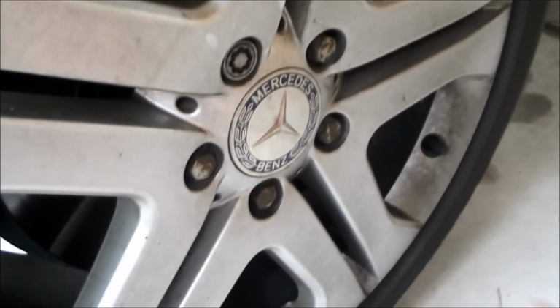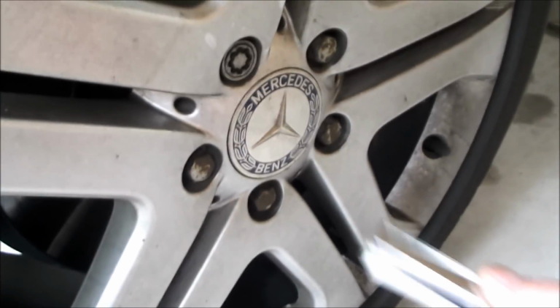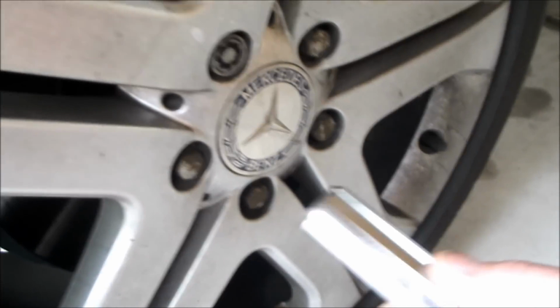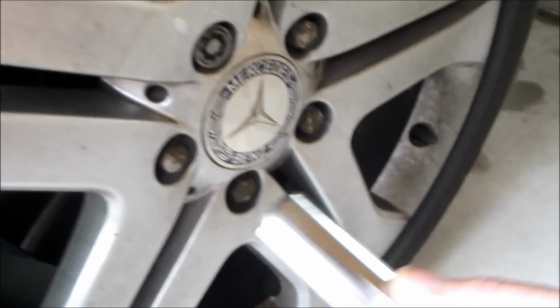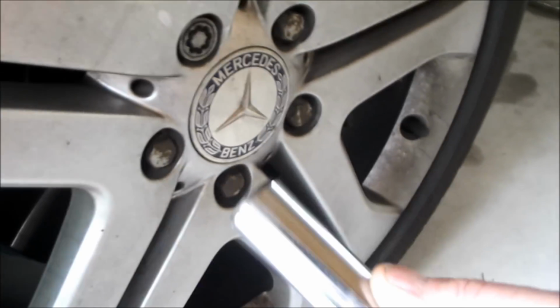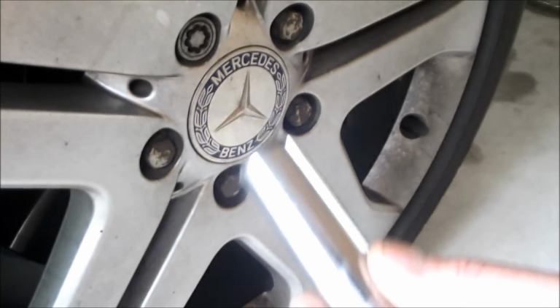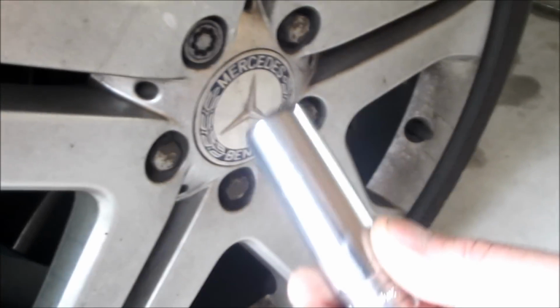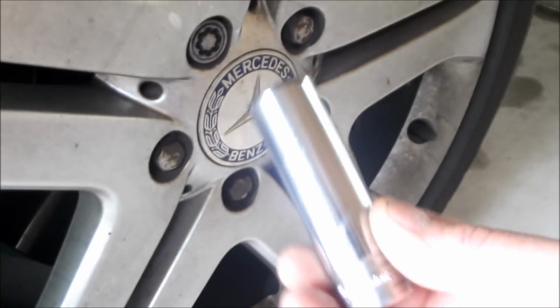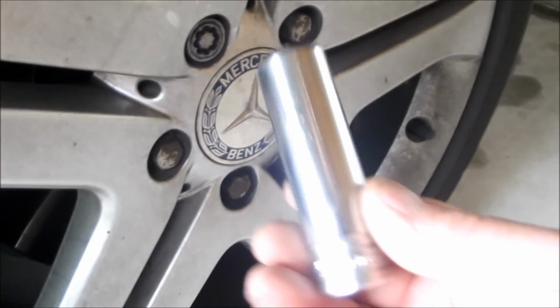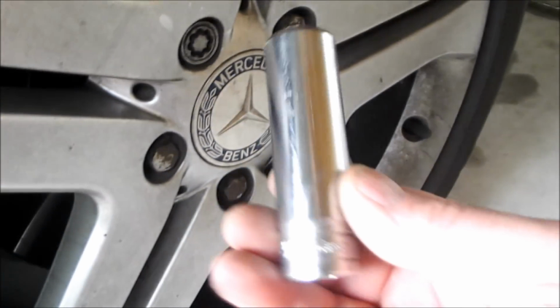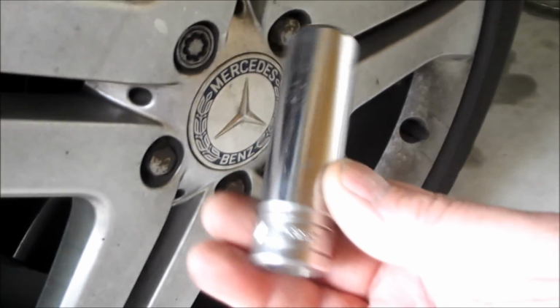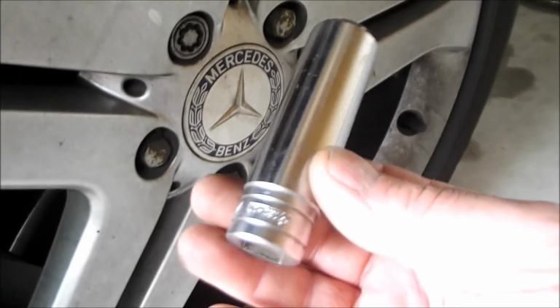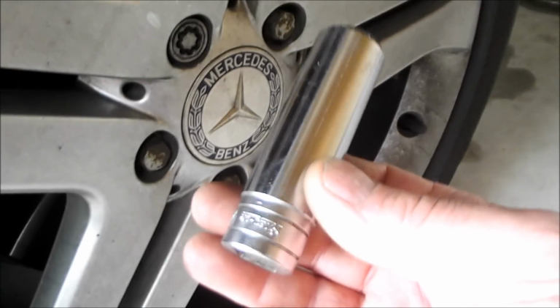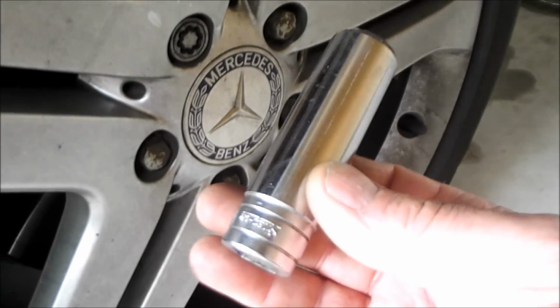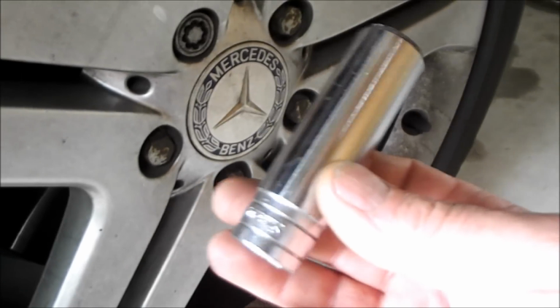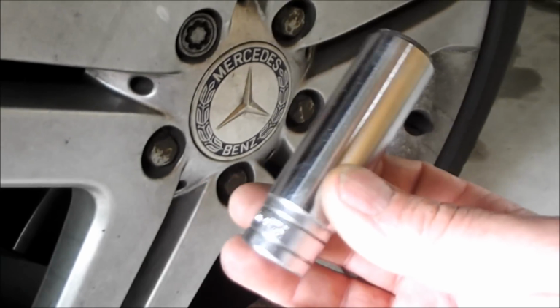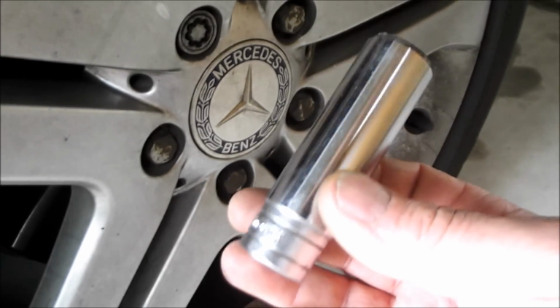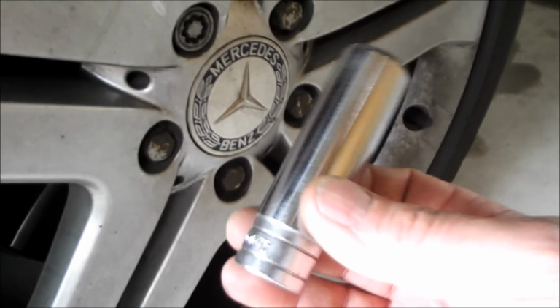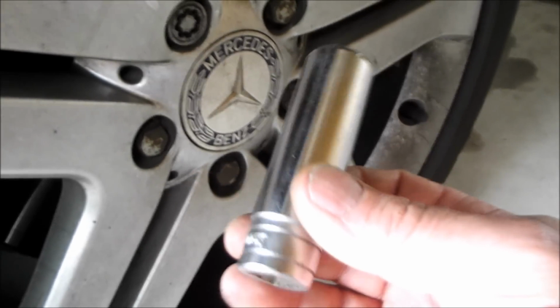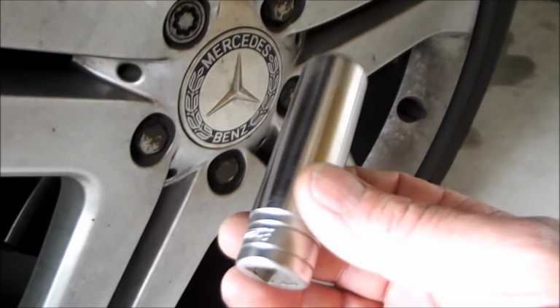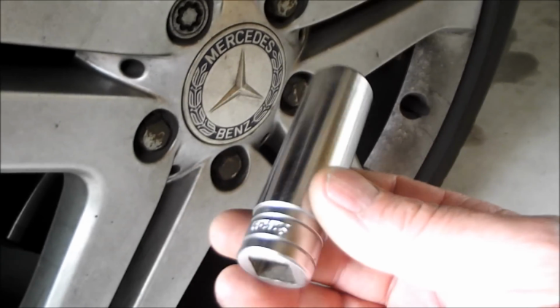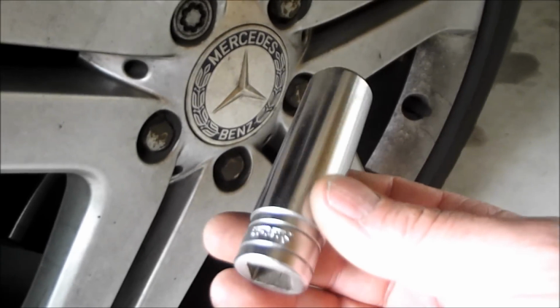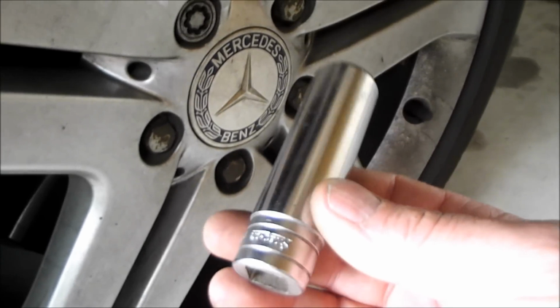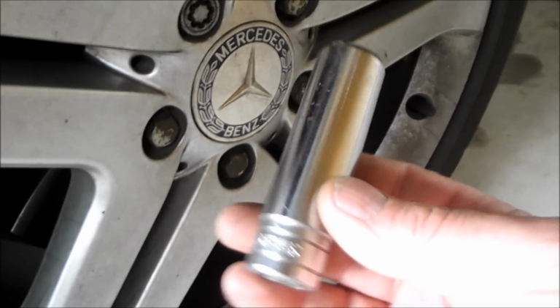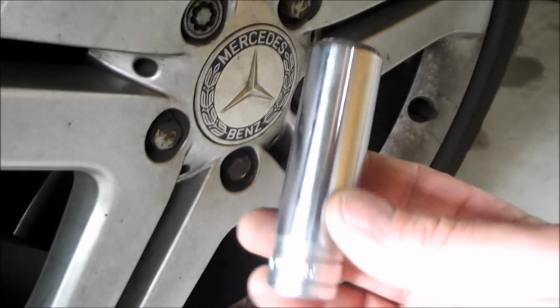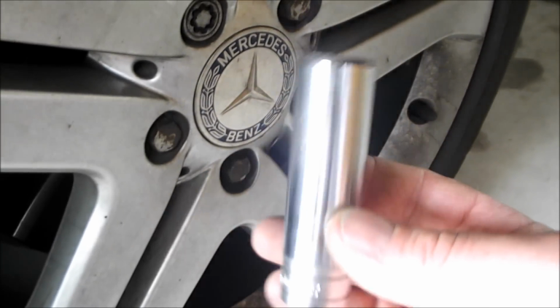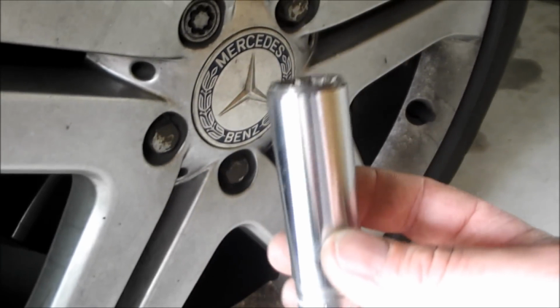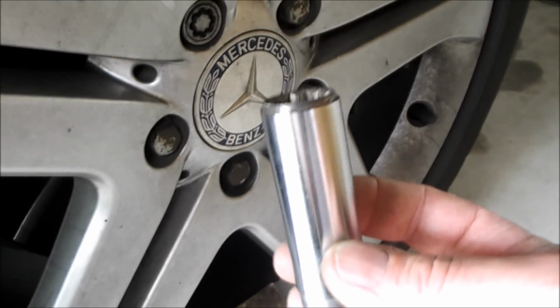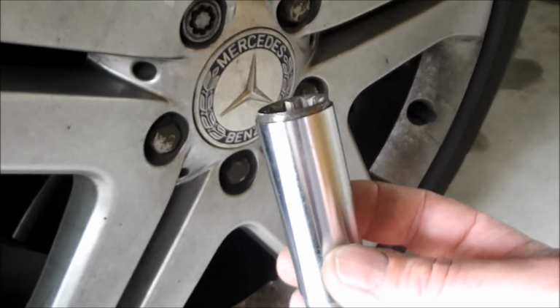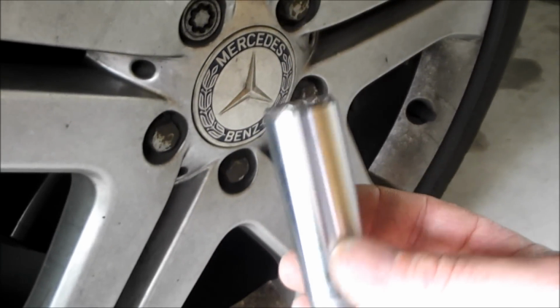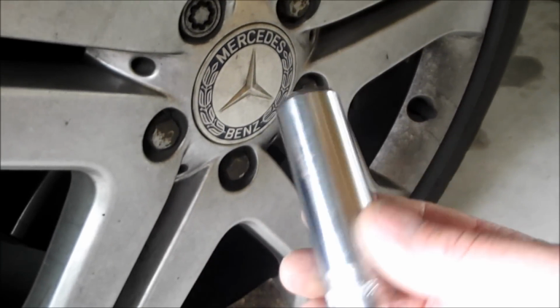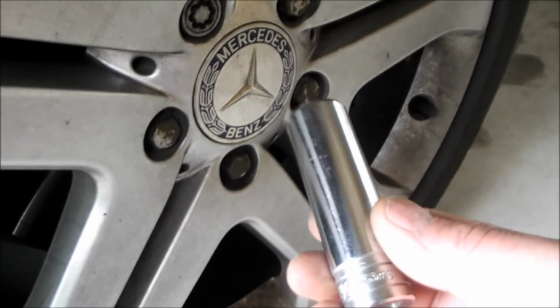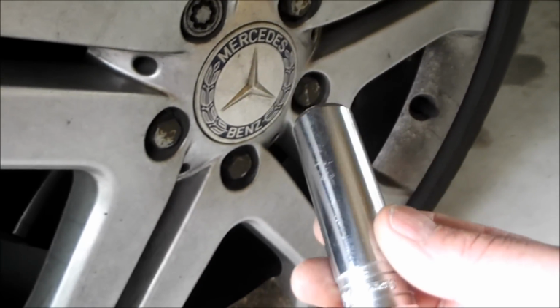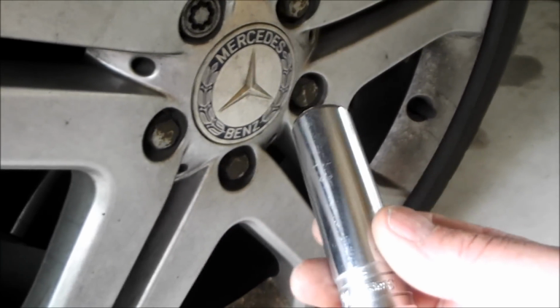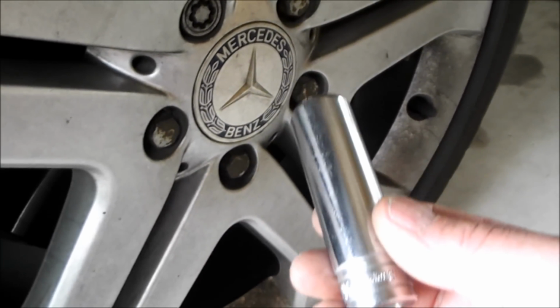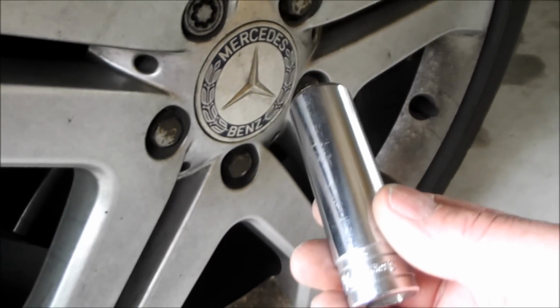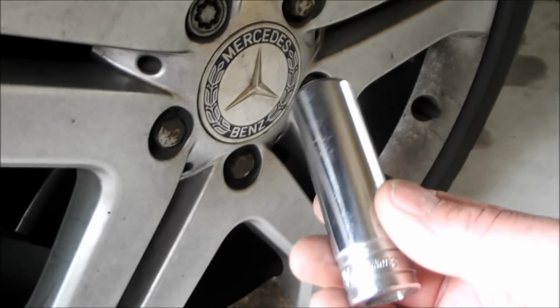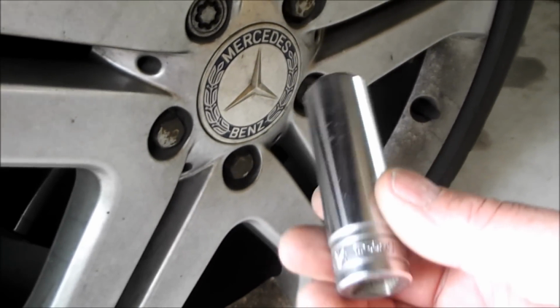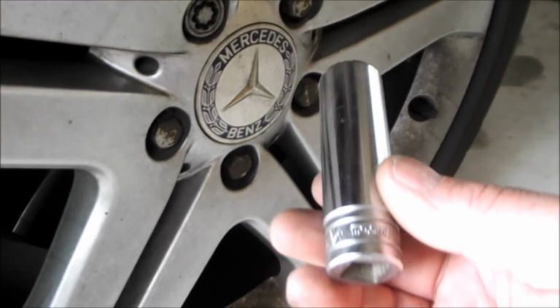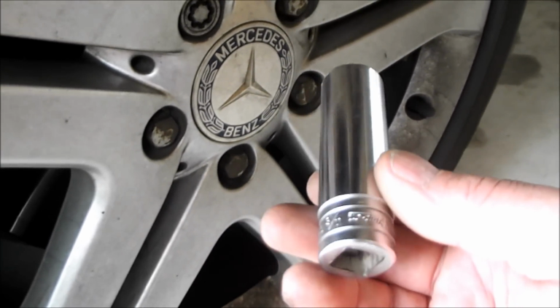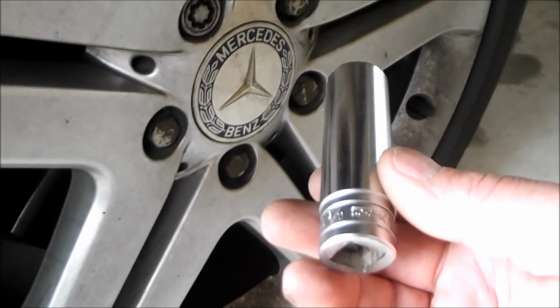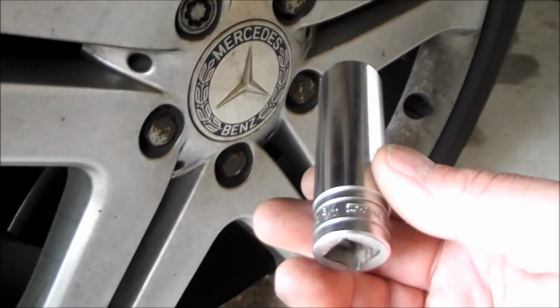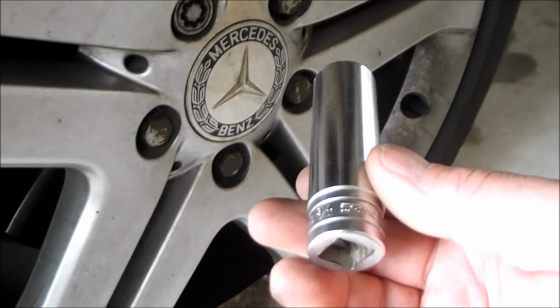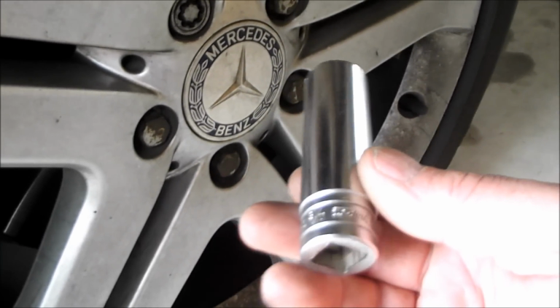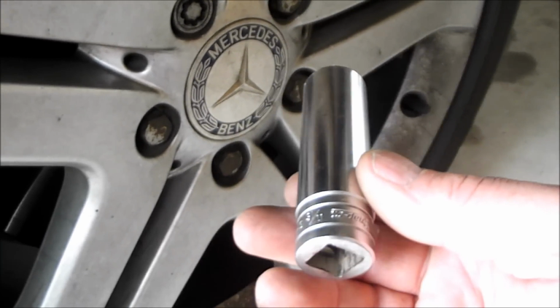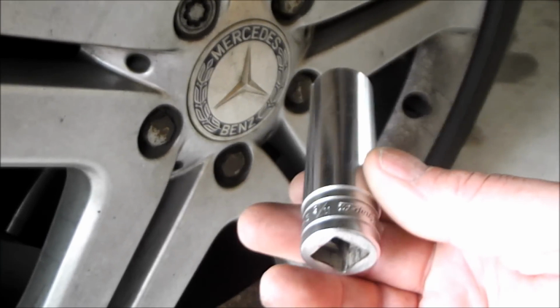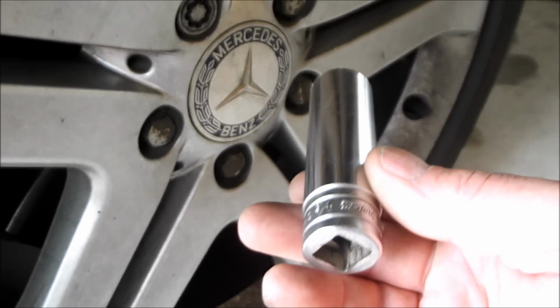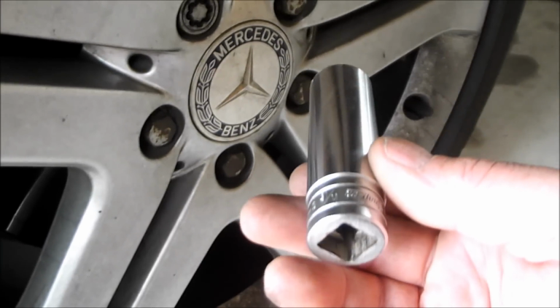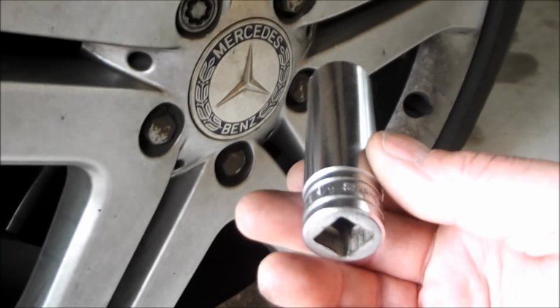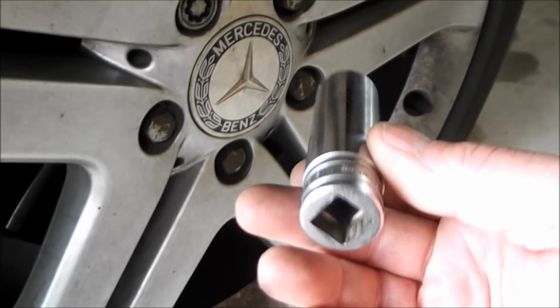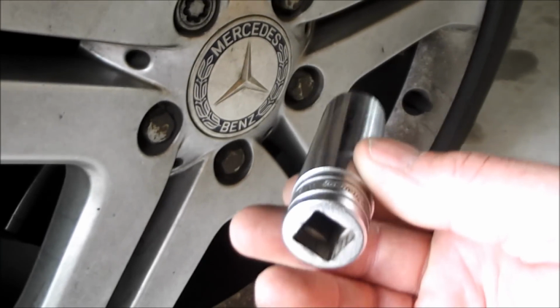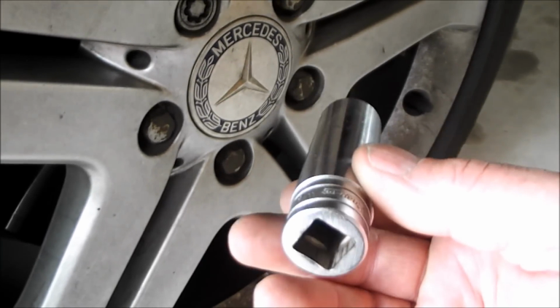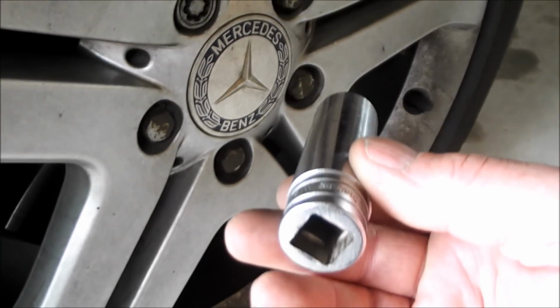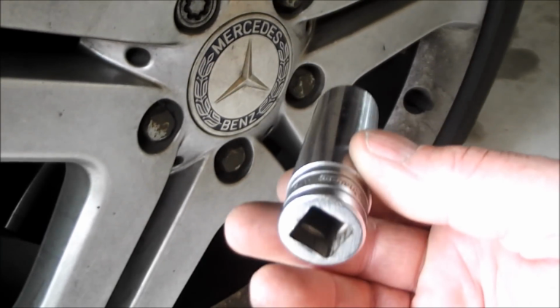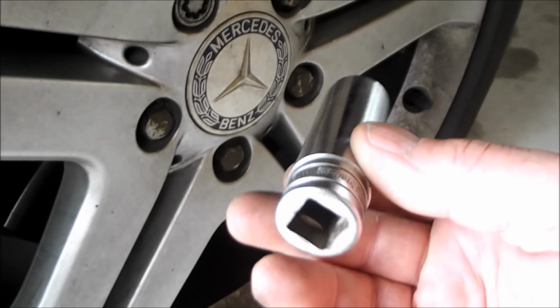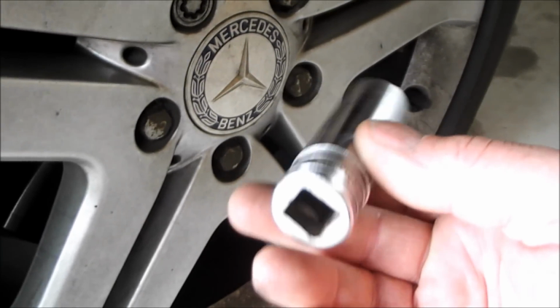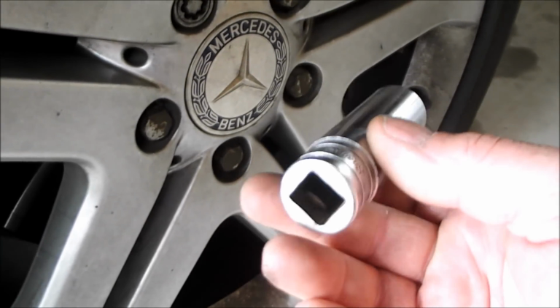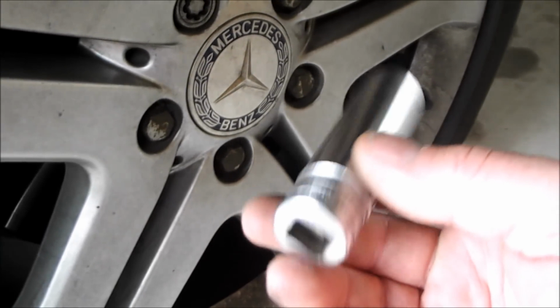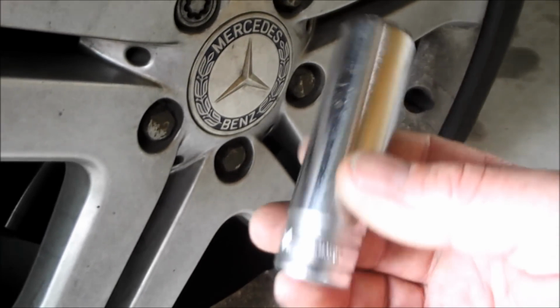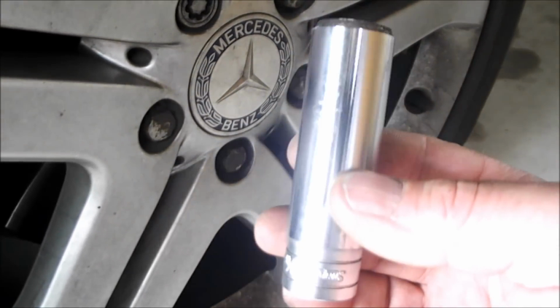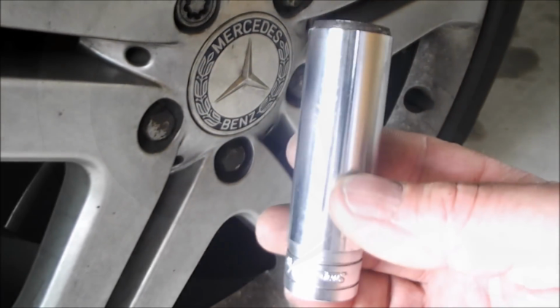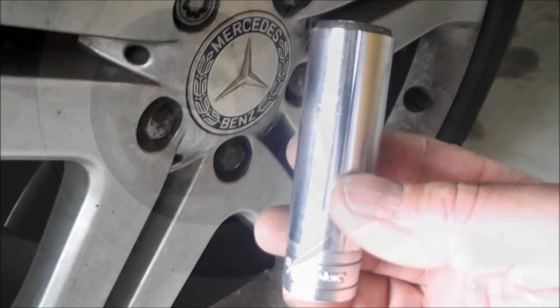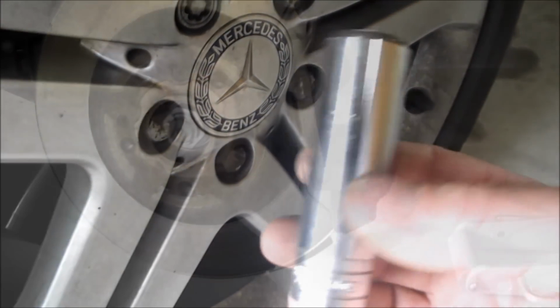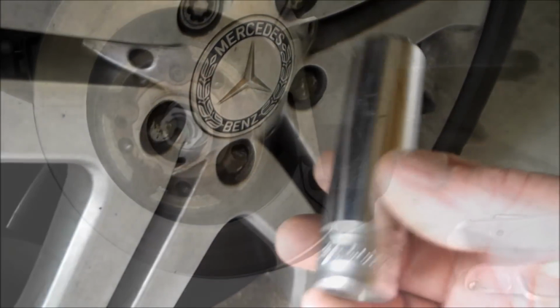Next, get yourself a 17mm socket and a wrench, or an impact gun if you have one.